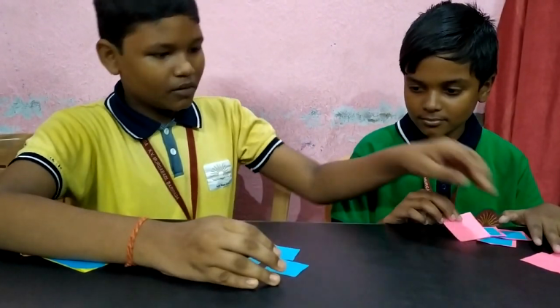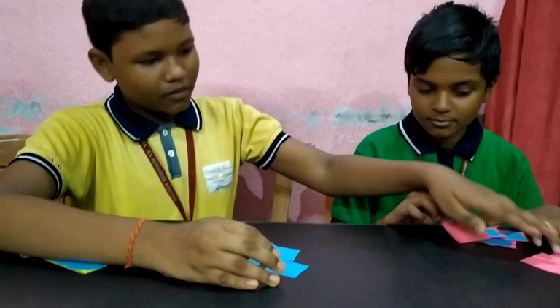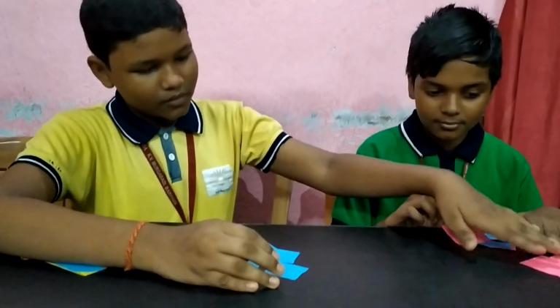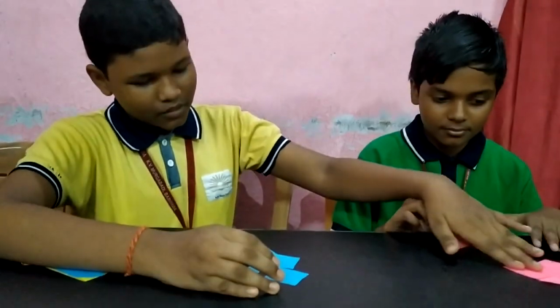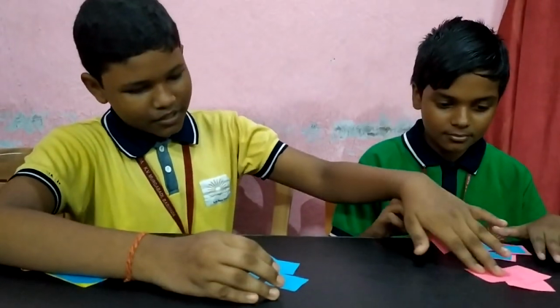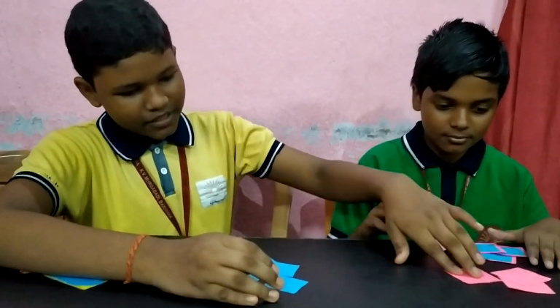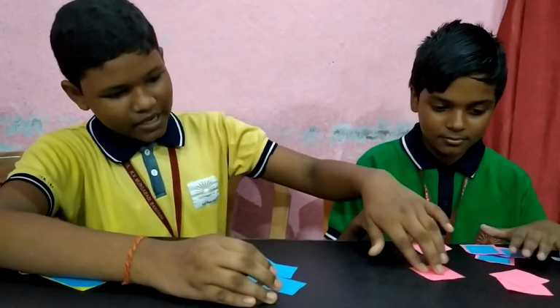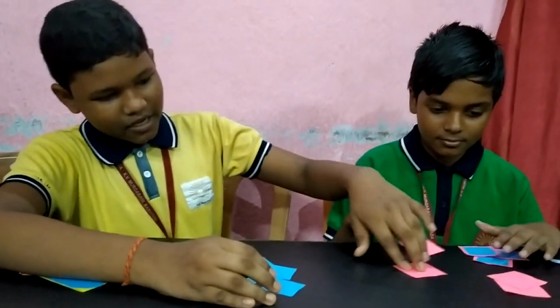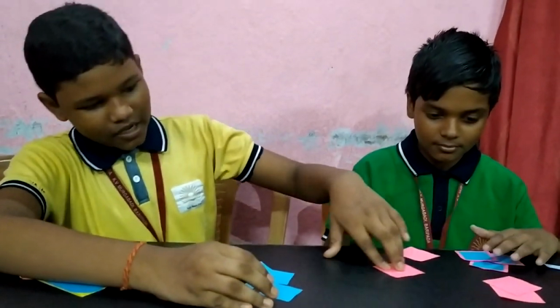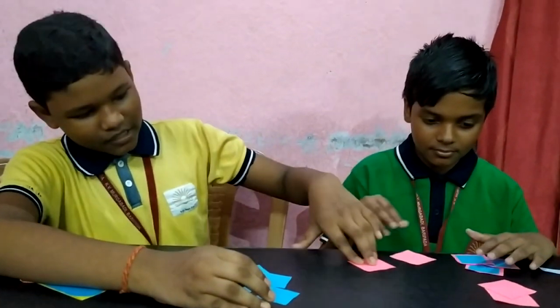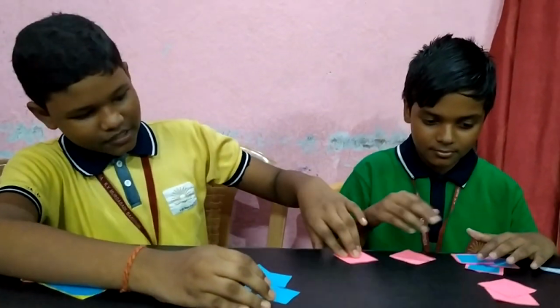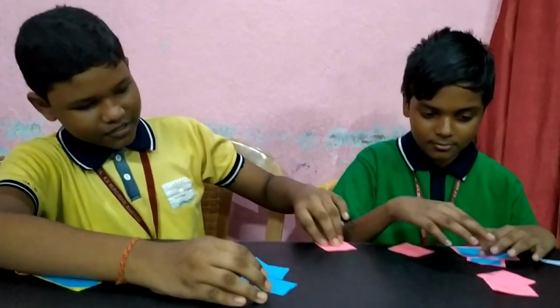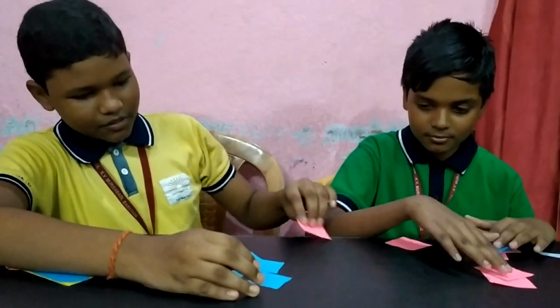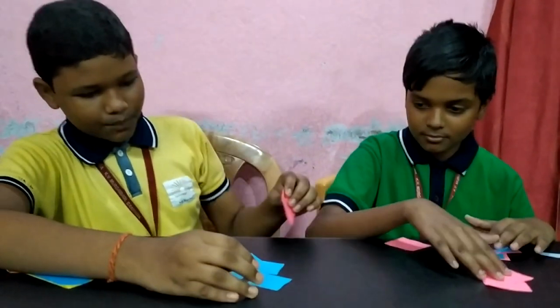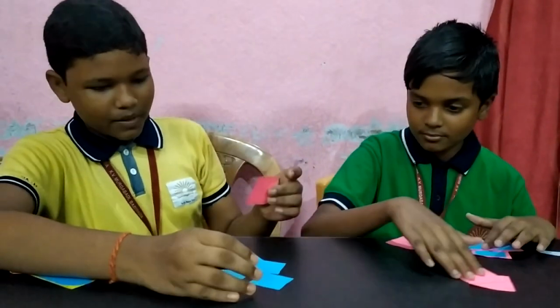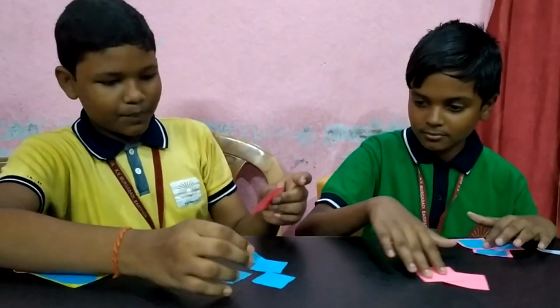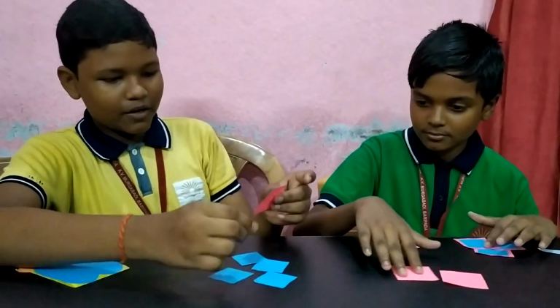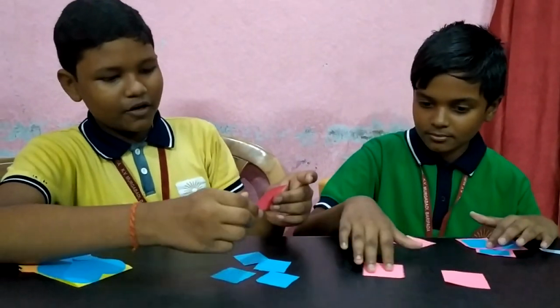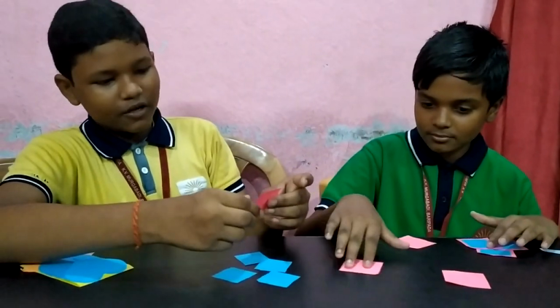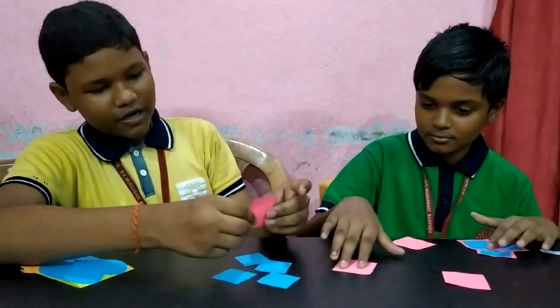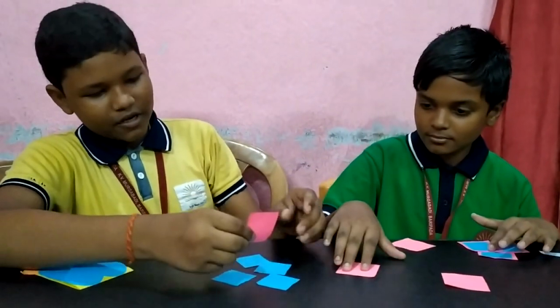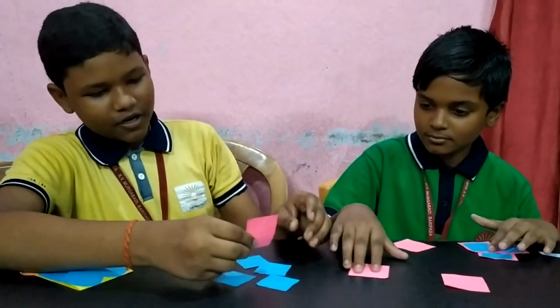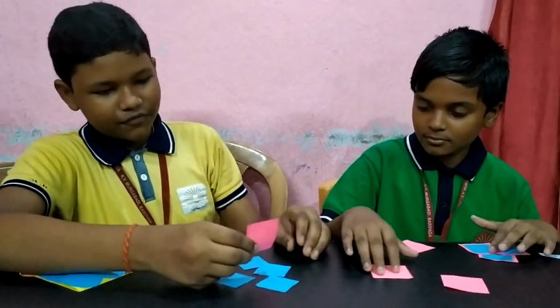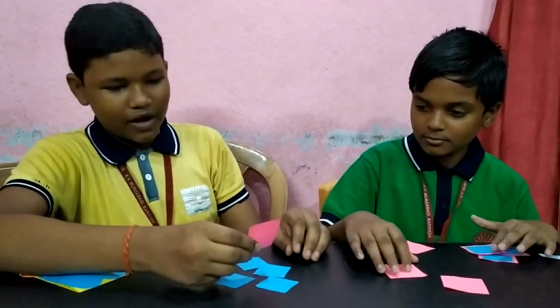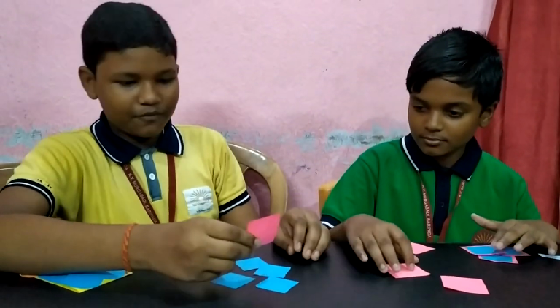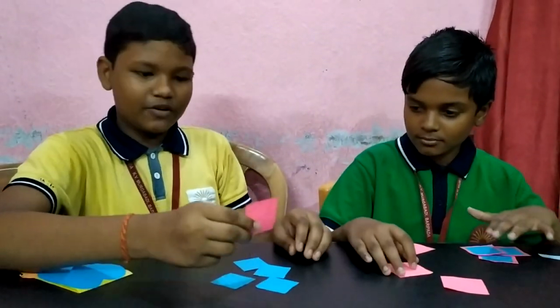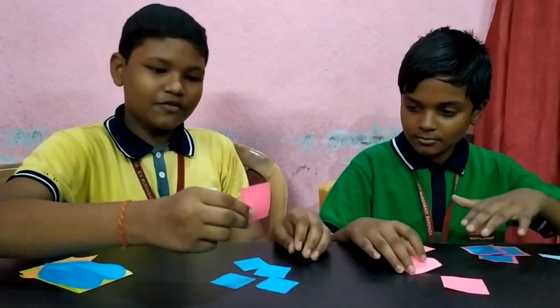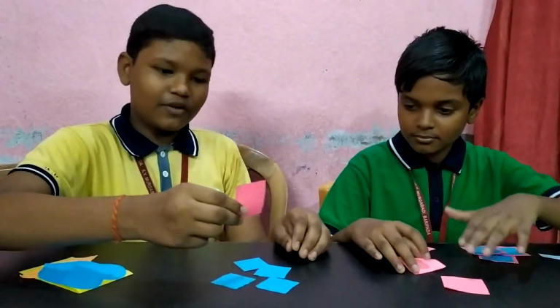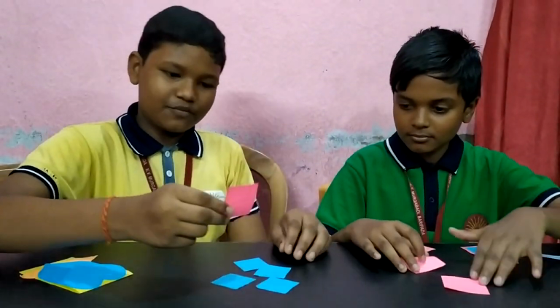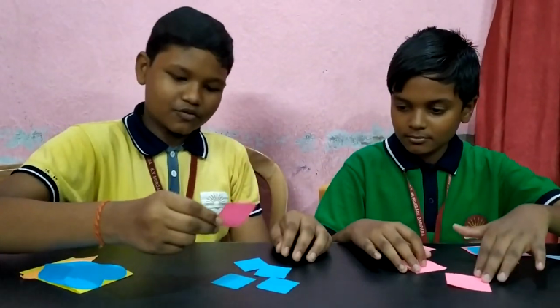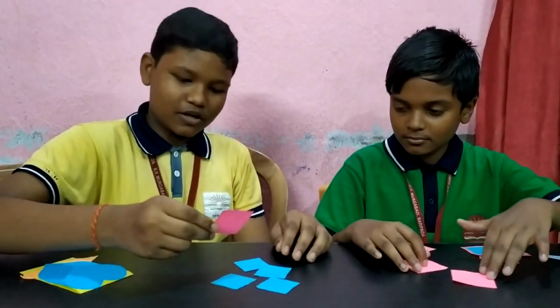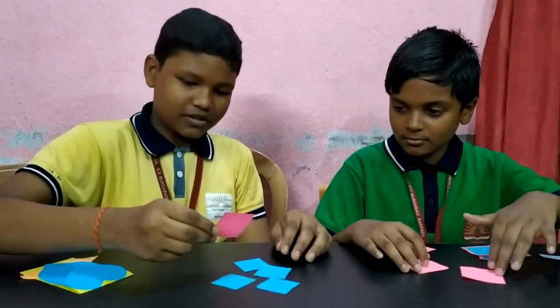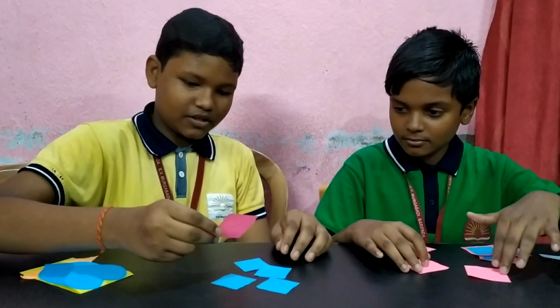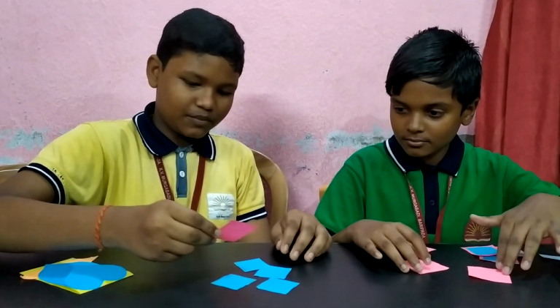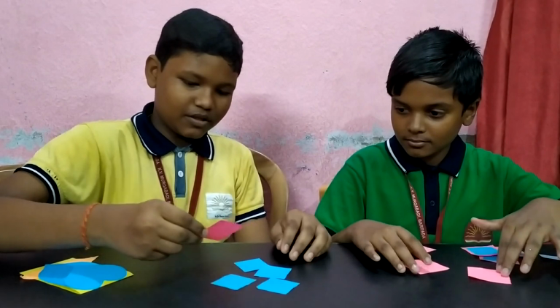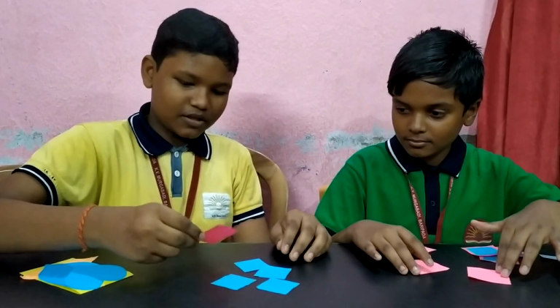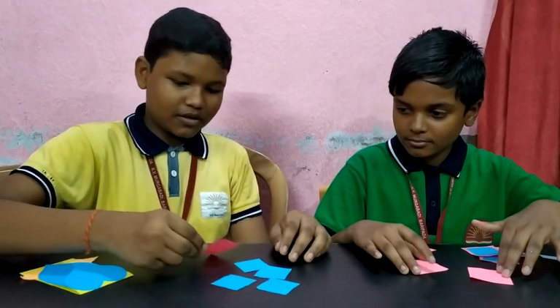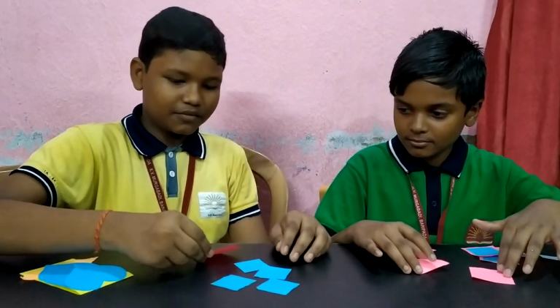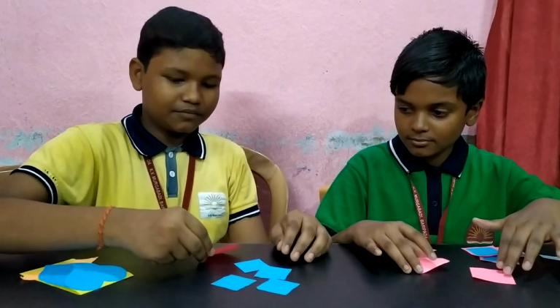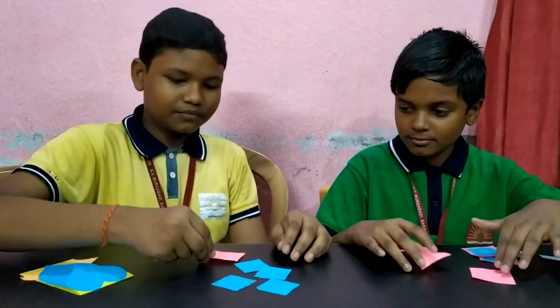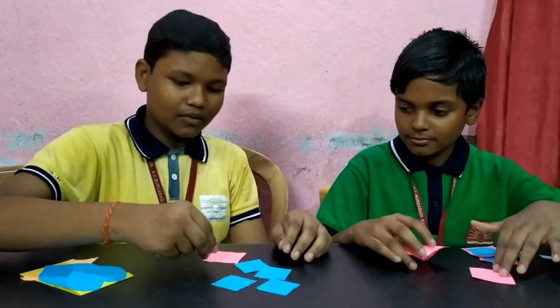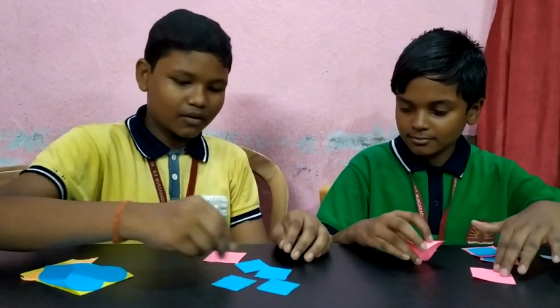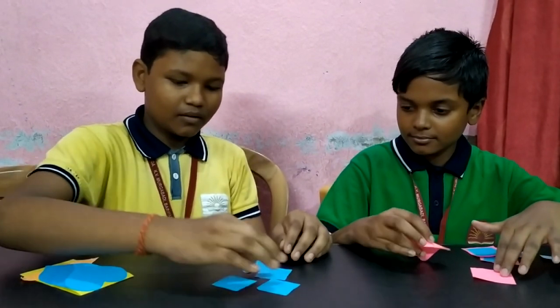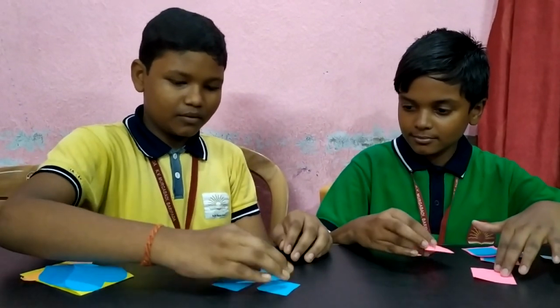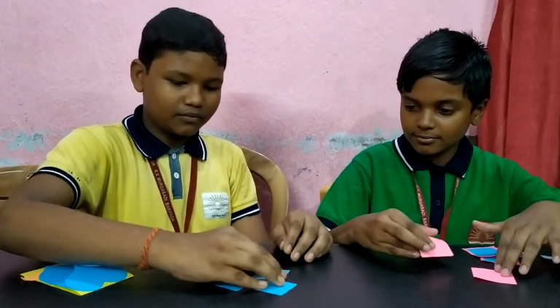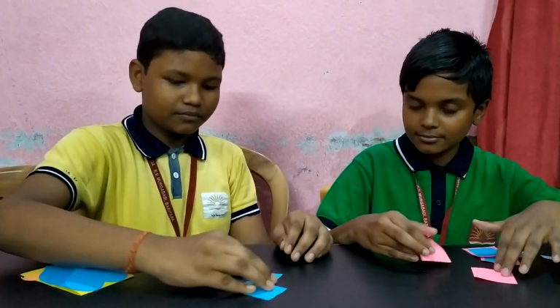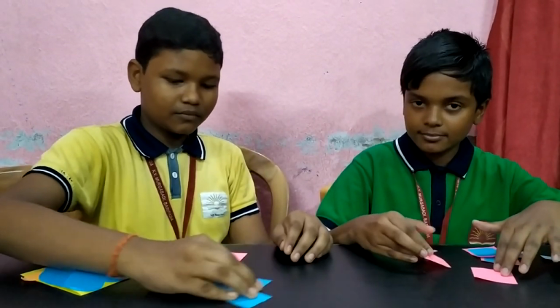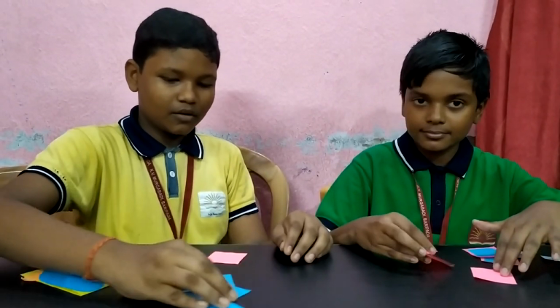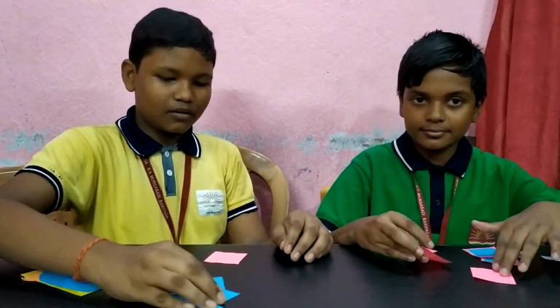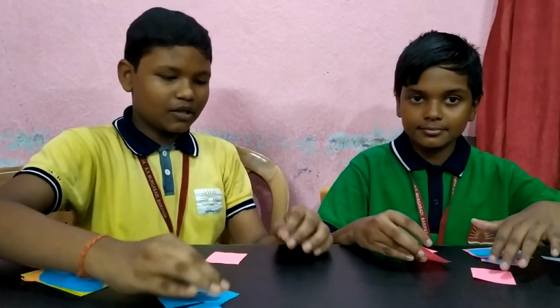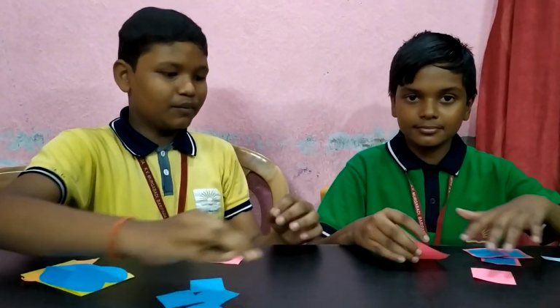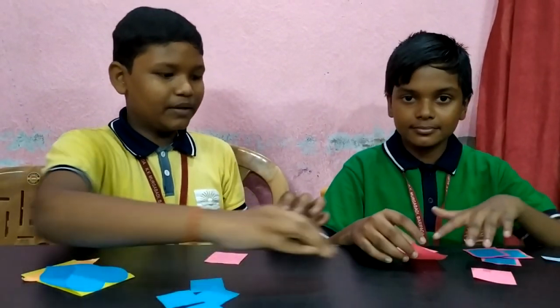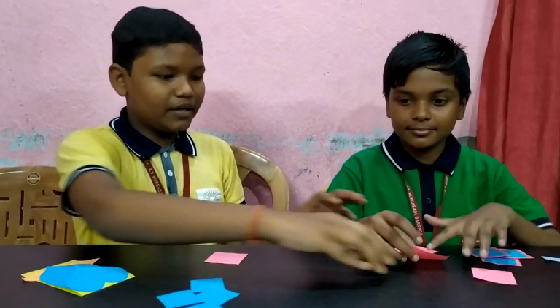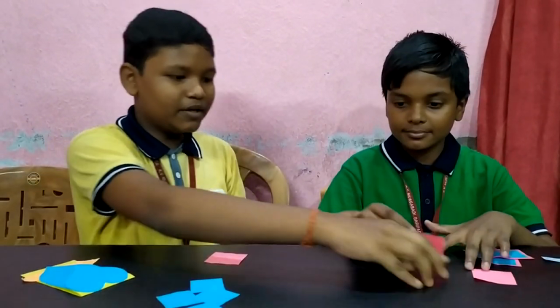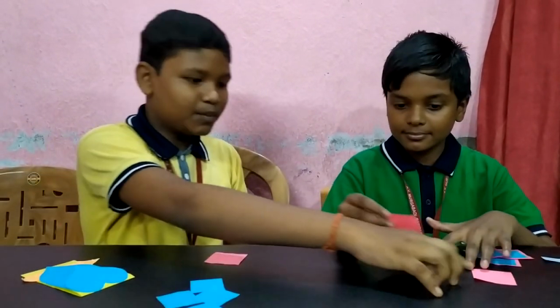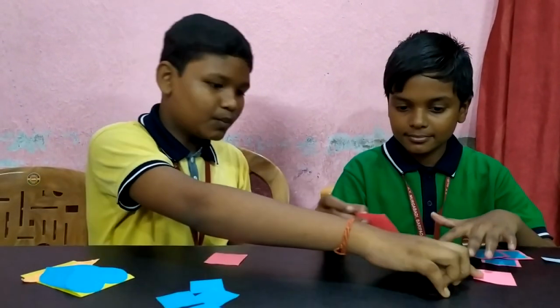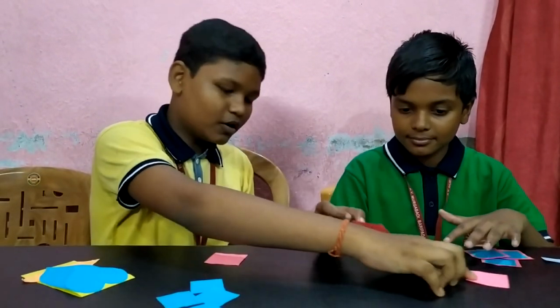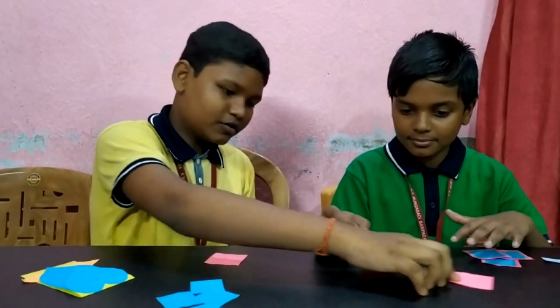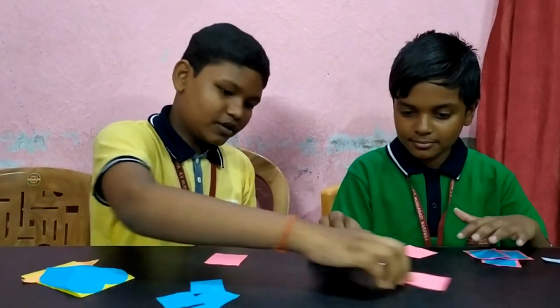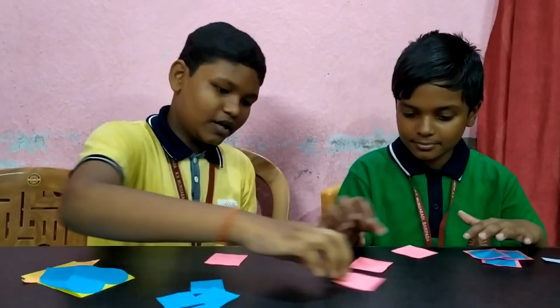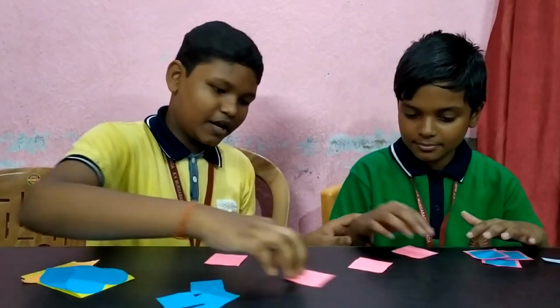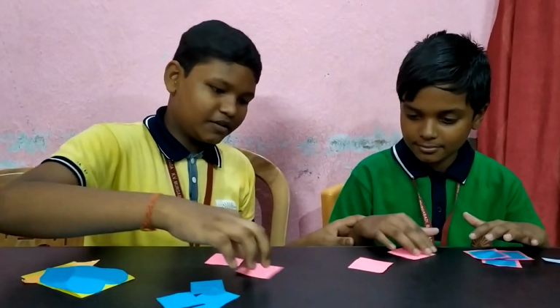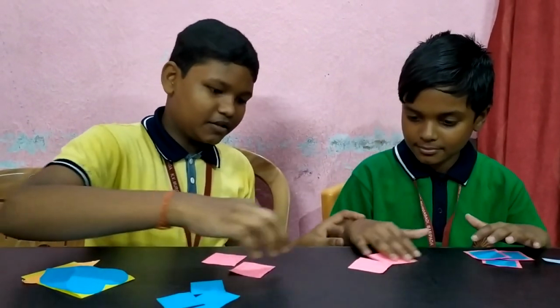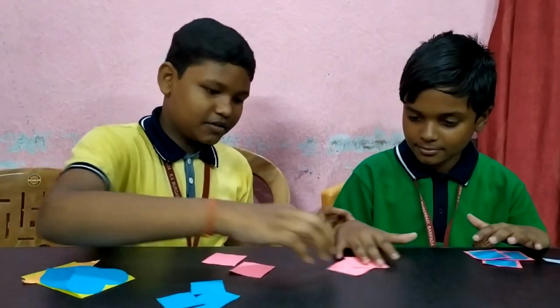Then take another sheet of paper and cut 5 into 5 square centimetre. Then we need more like this.